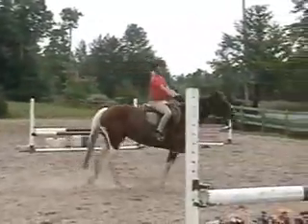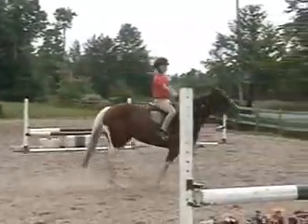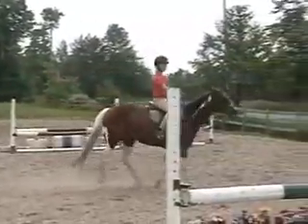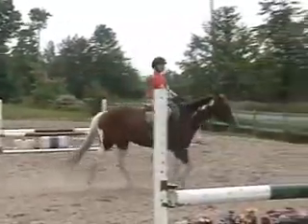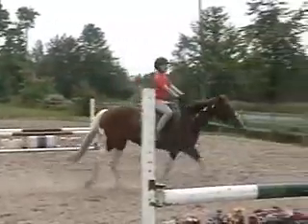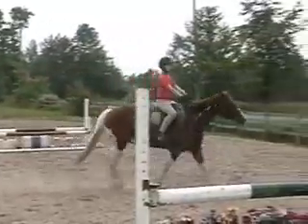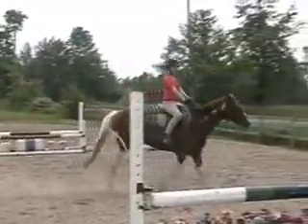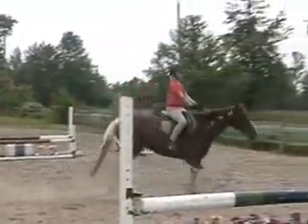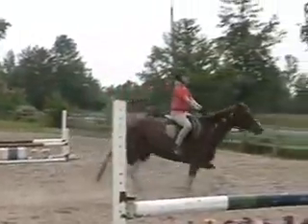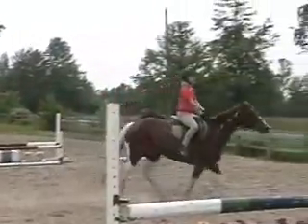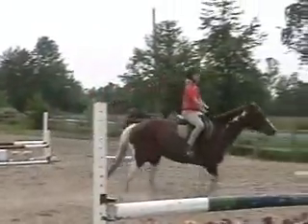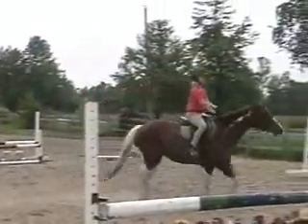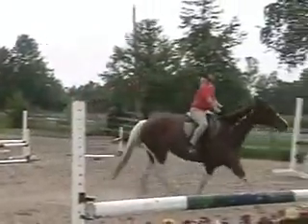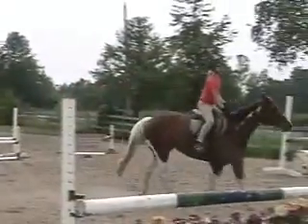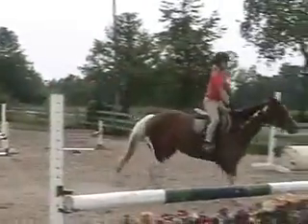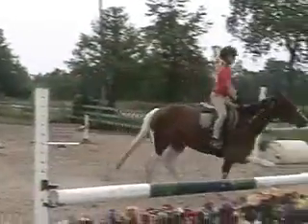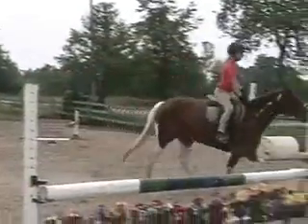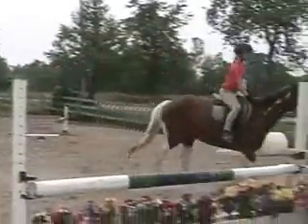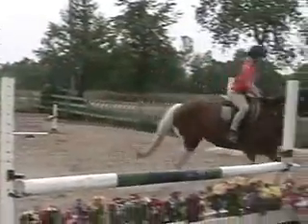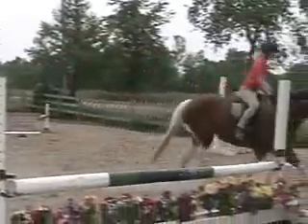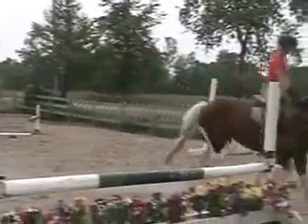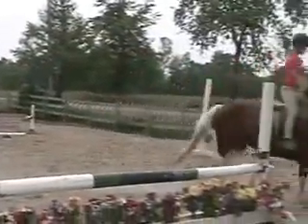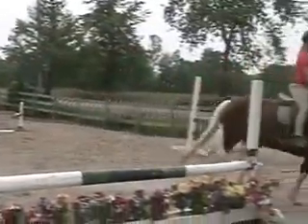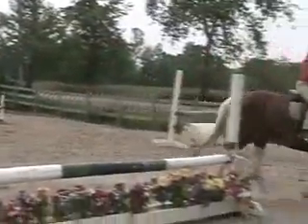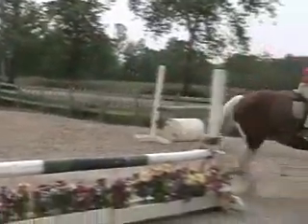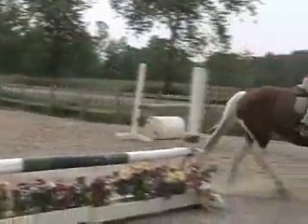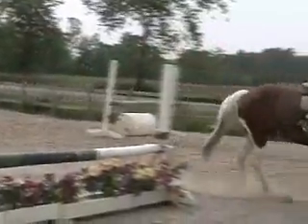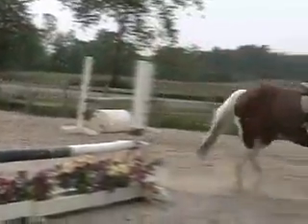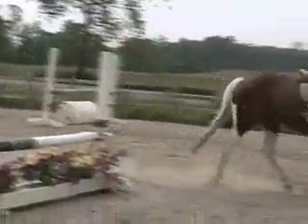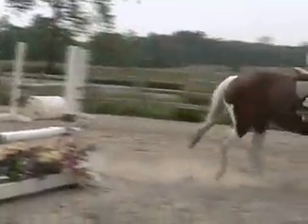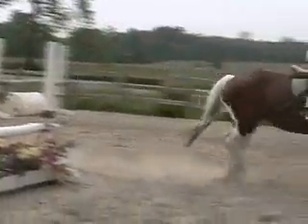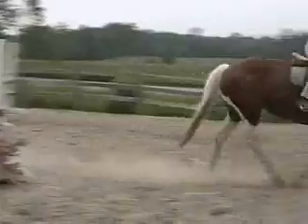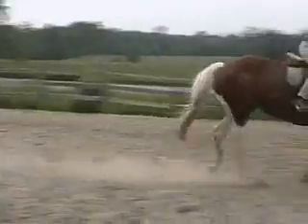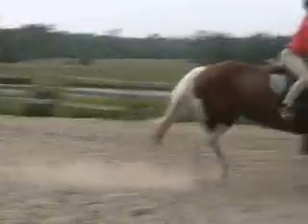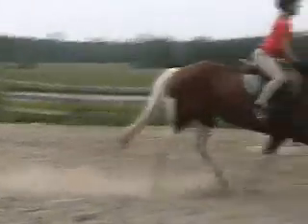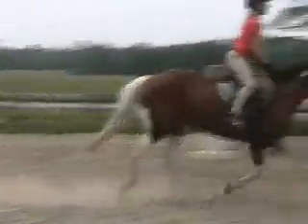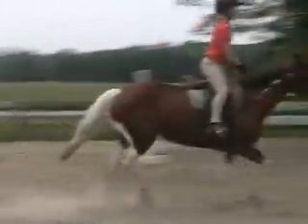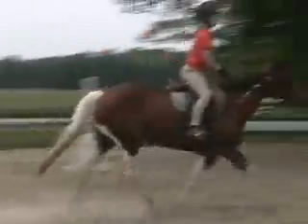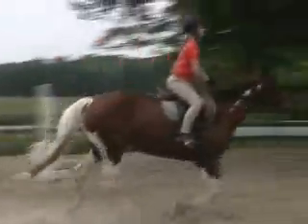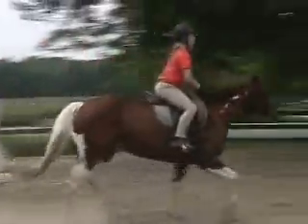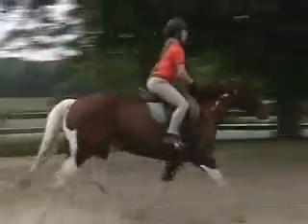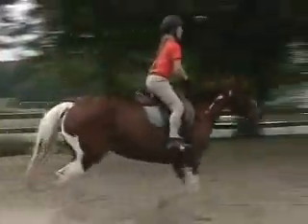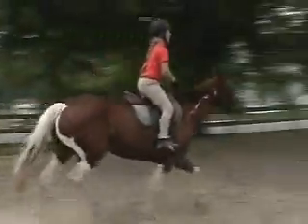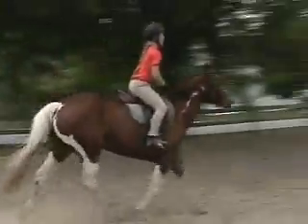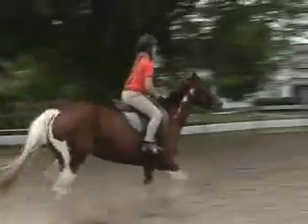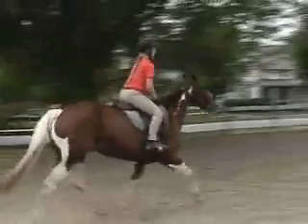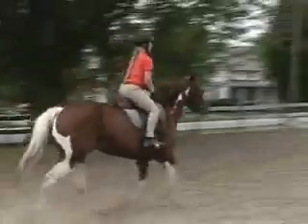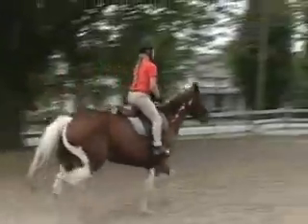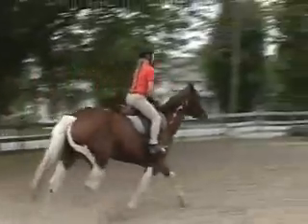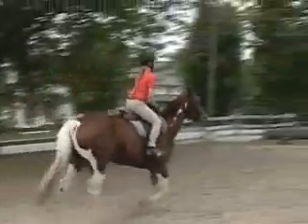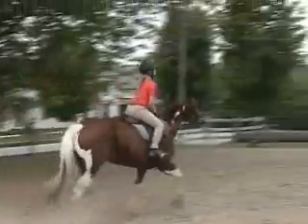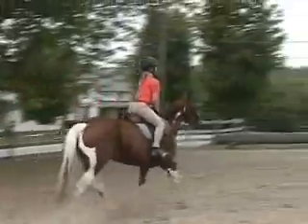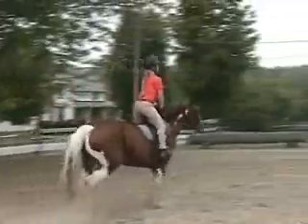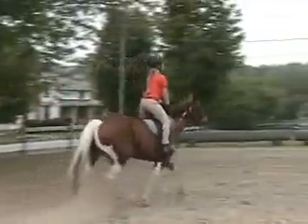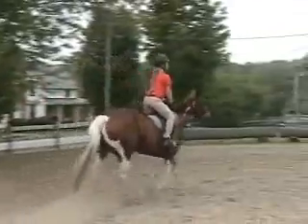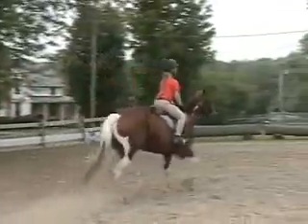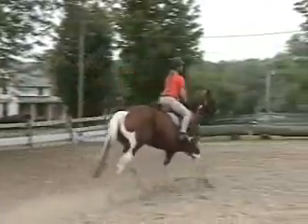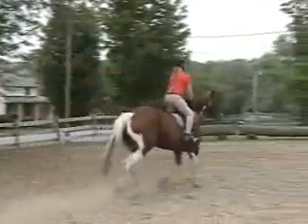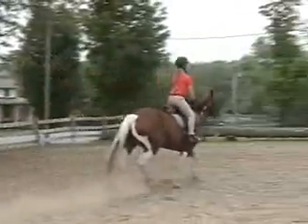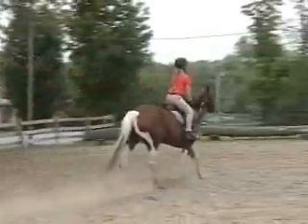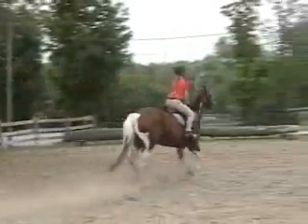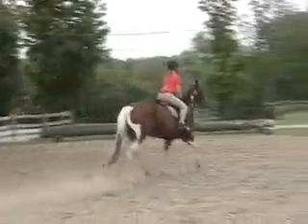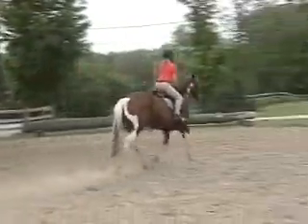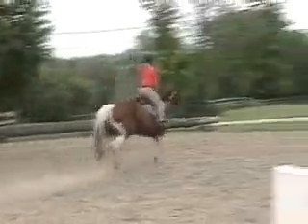And then right after the jump, come right back to your rising trot. Shorten your reins a little bit so your hands are out in front of you. Think about your turning.